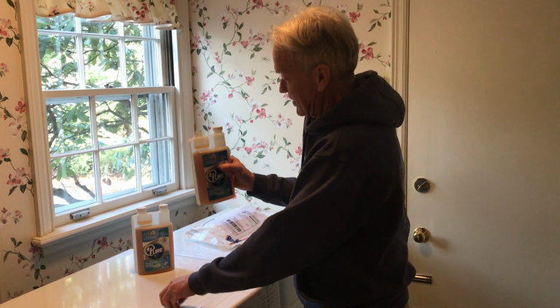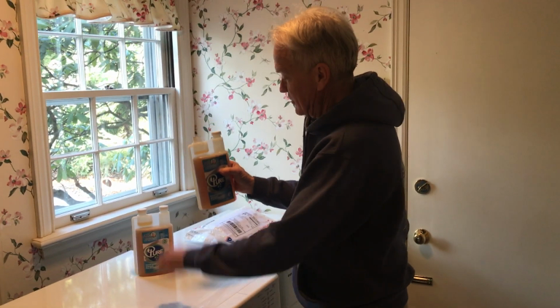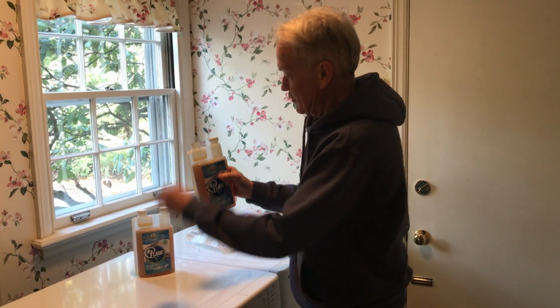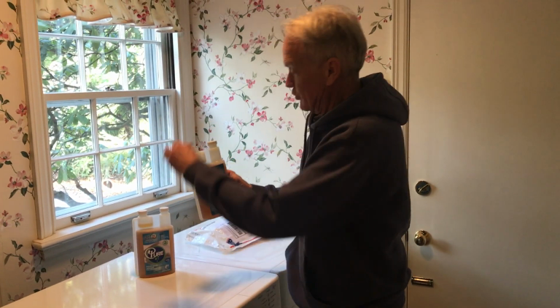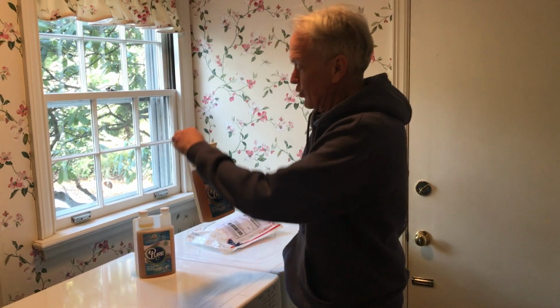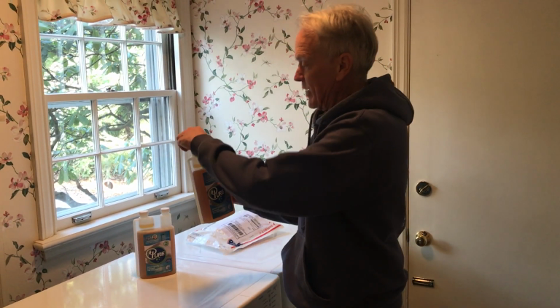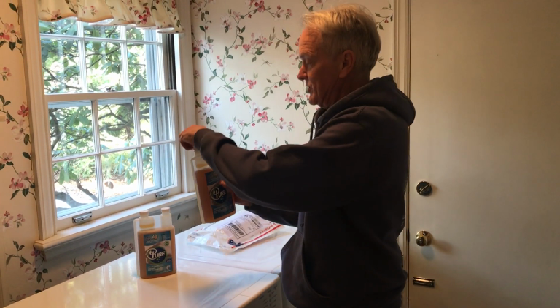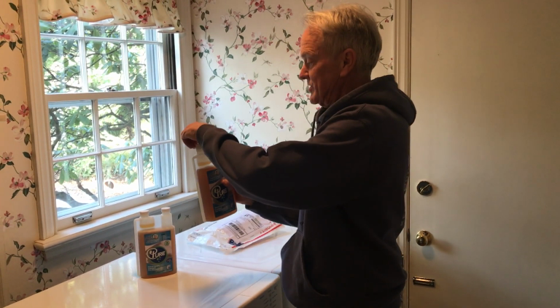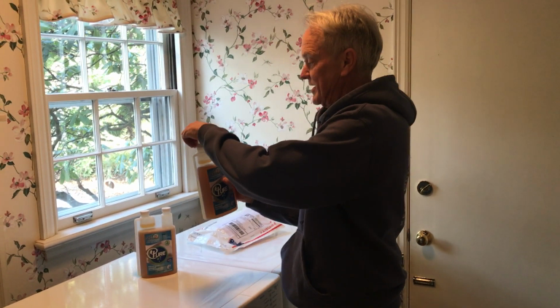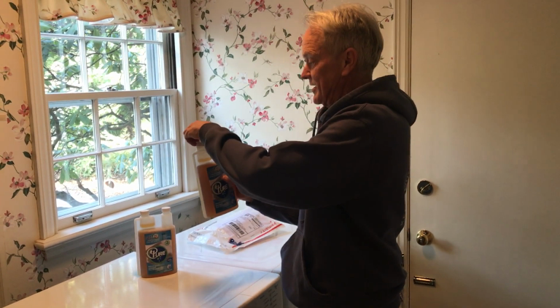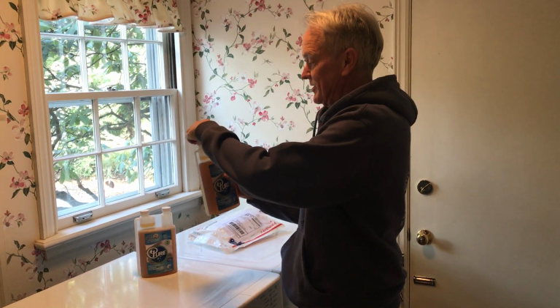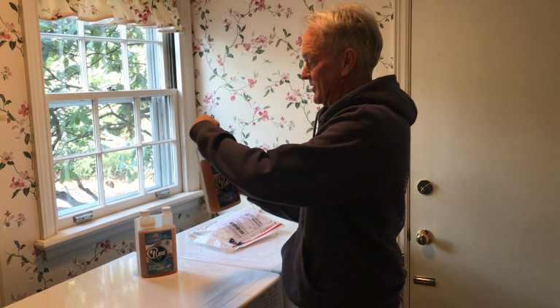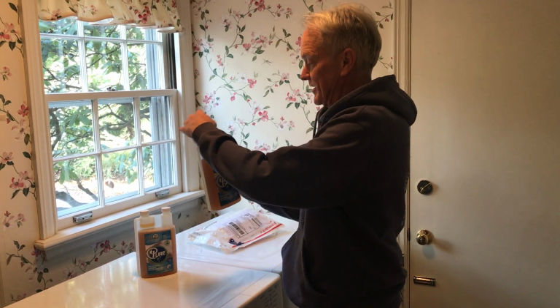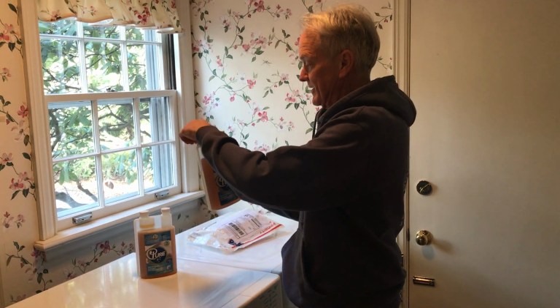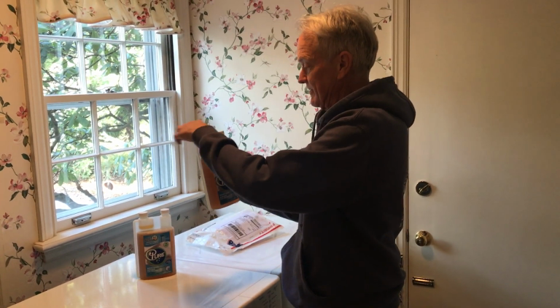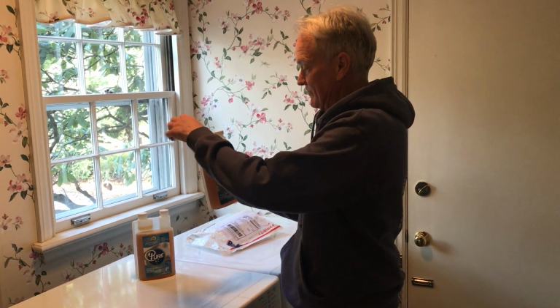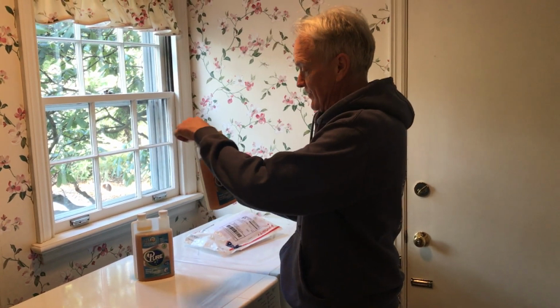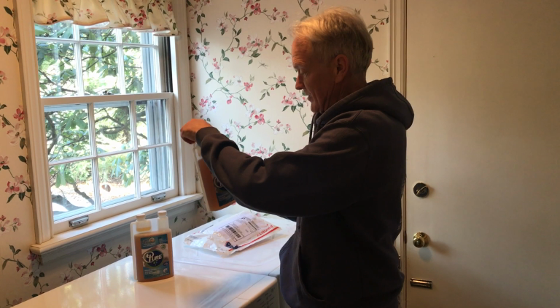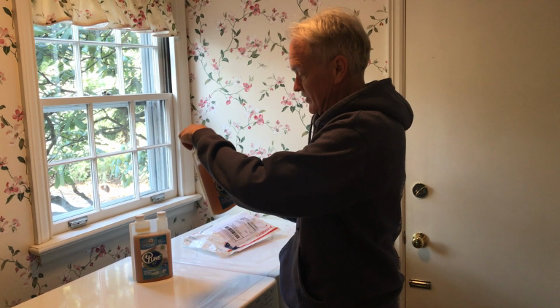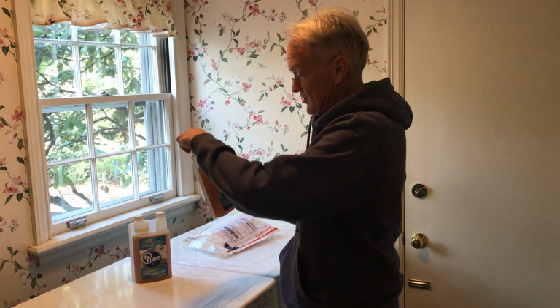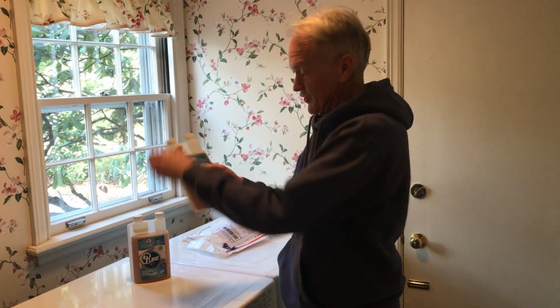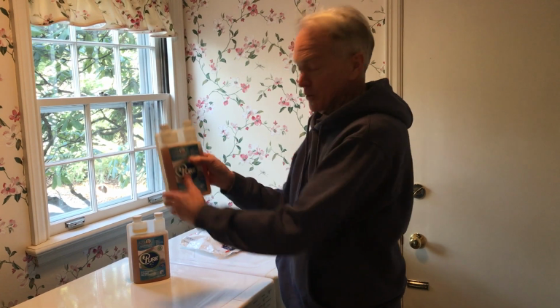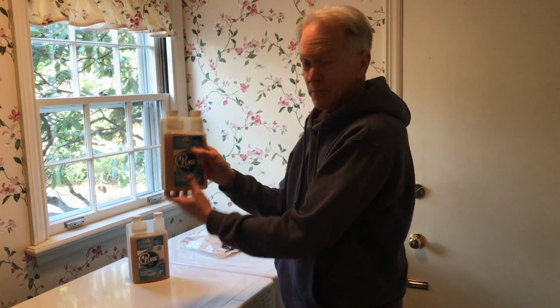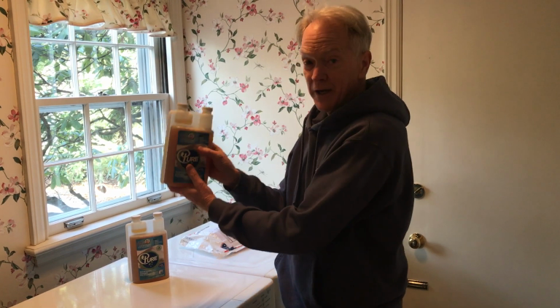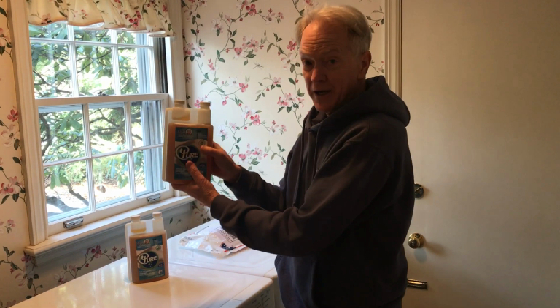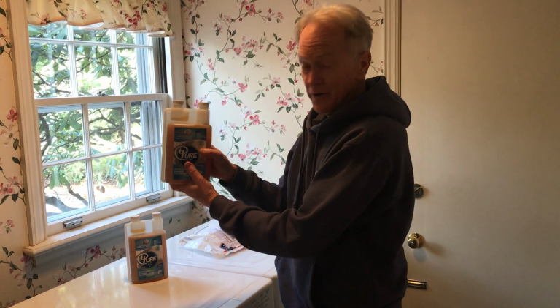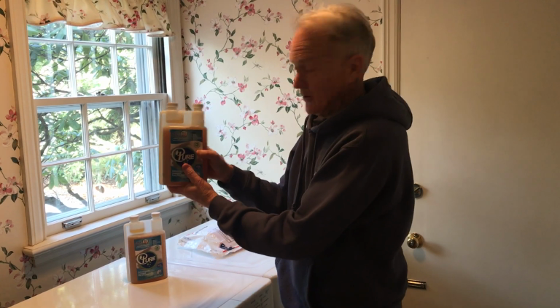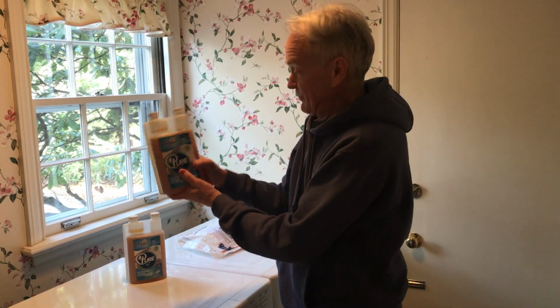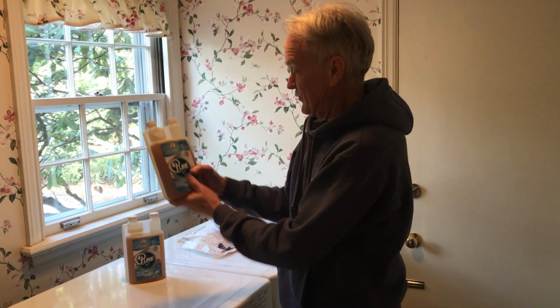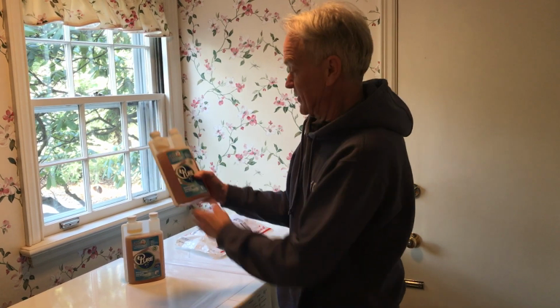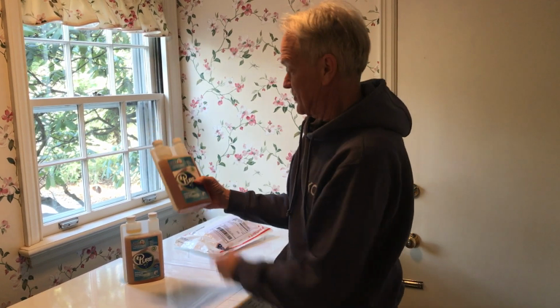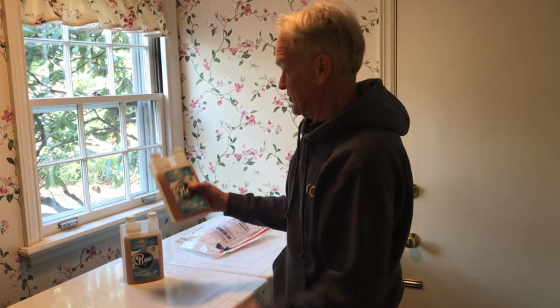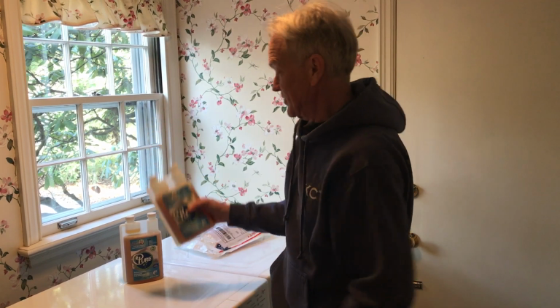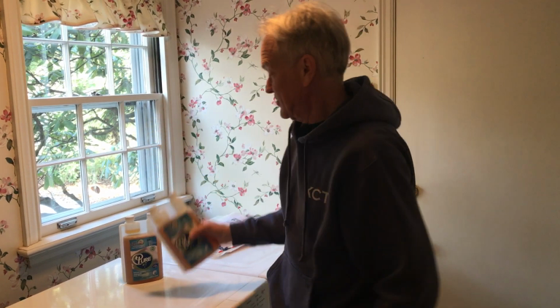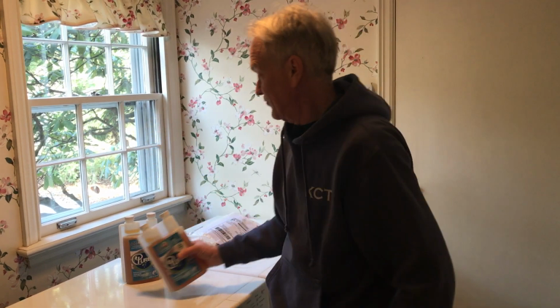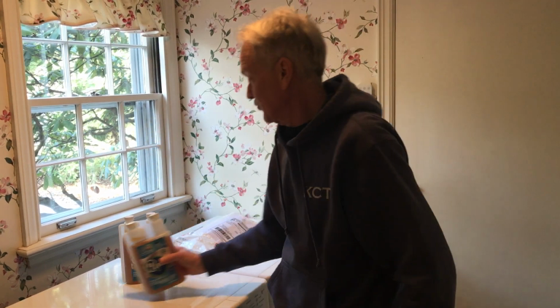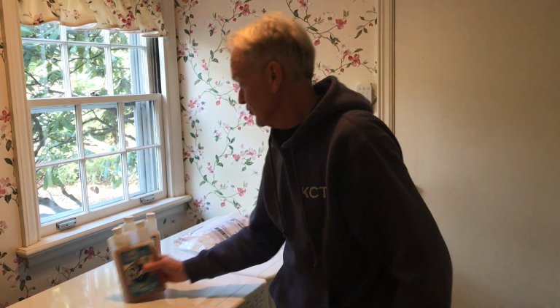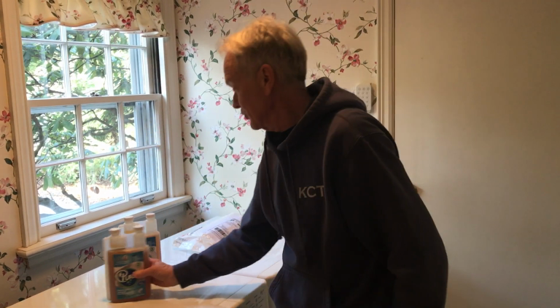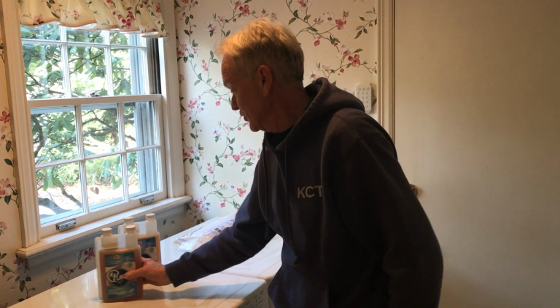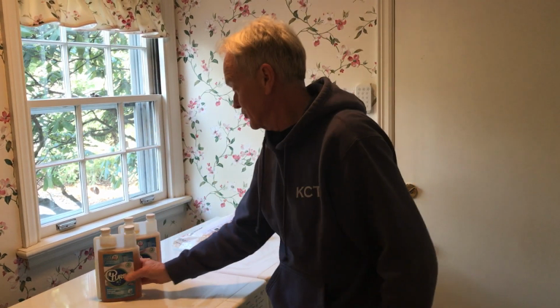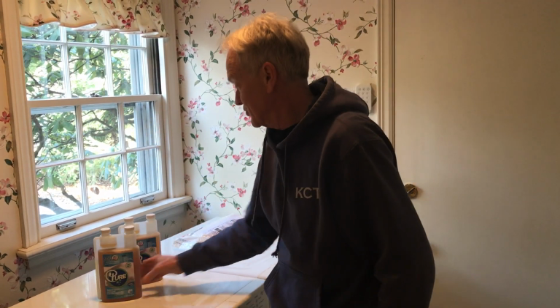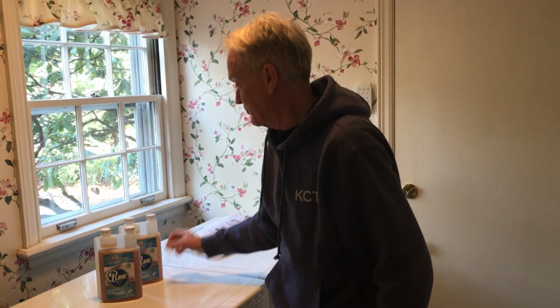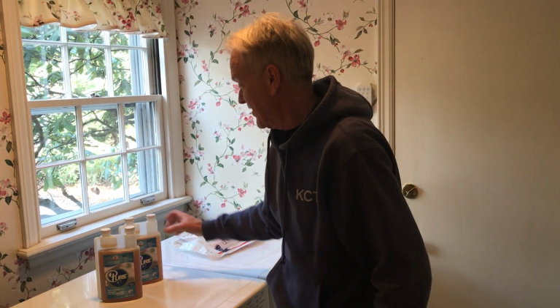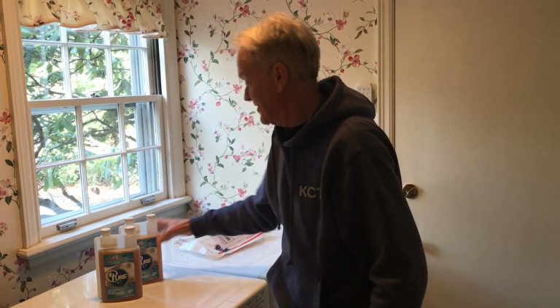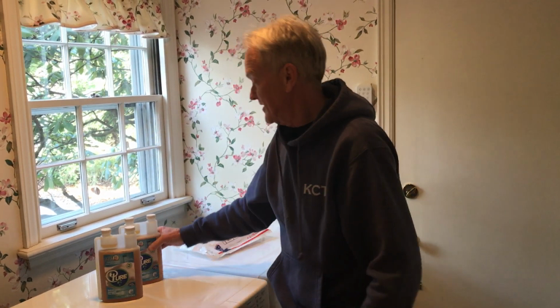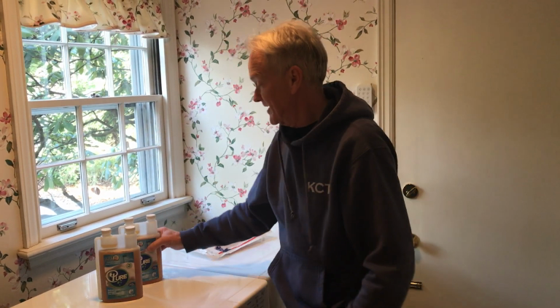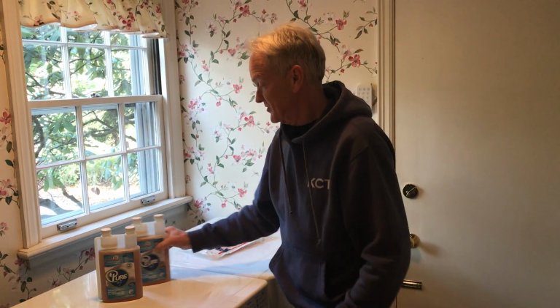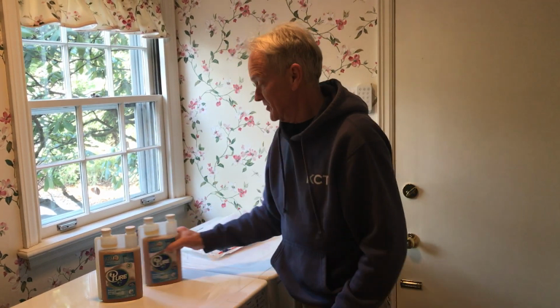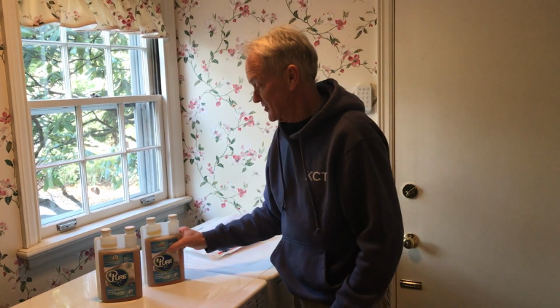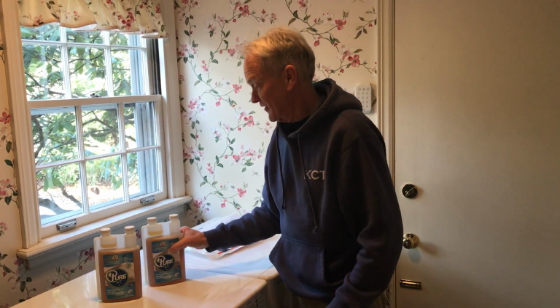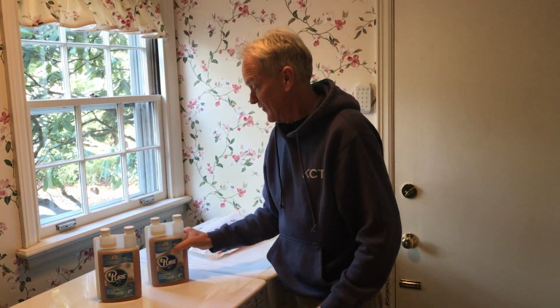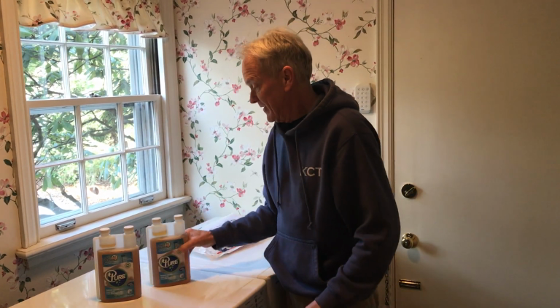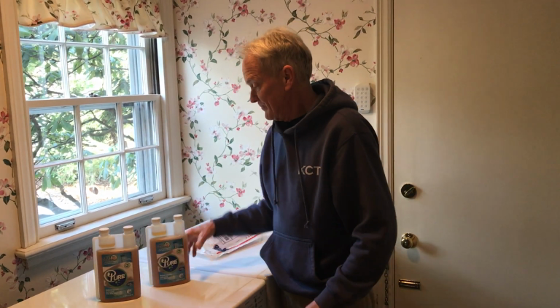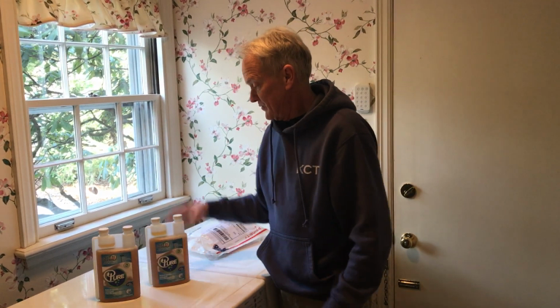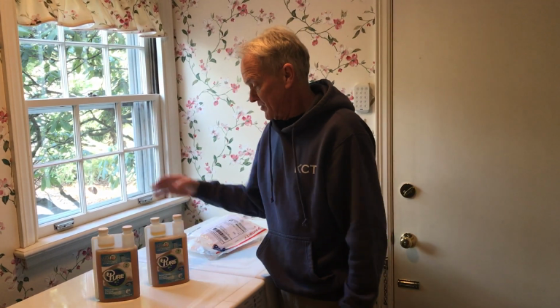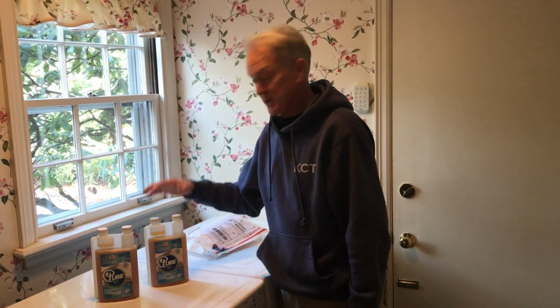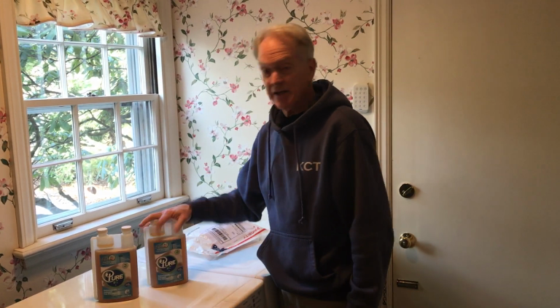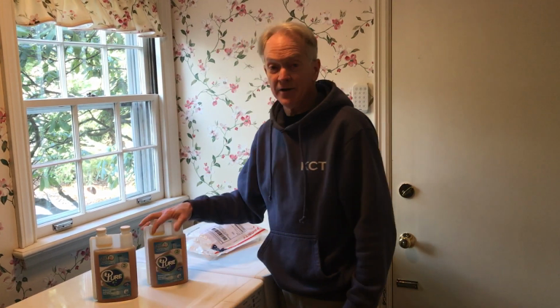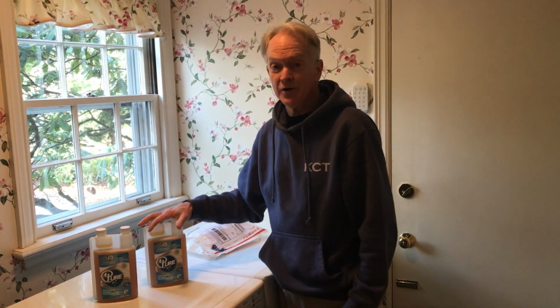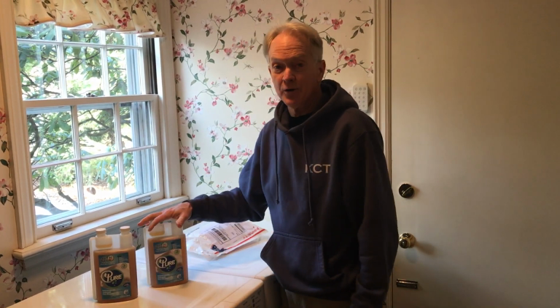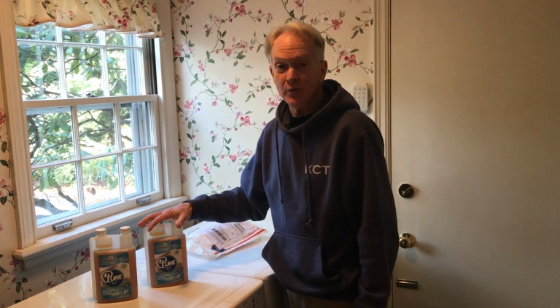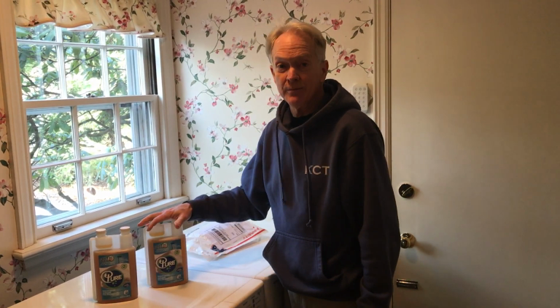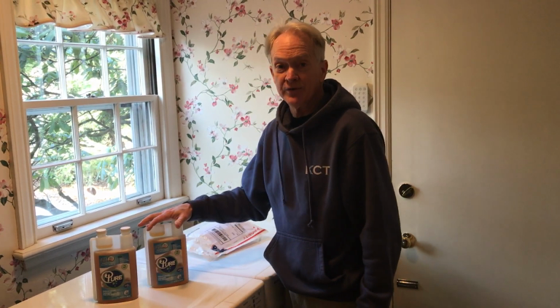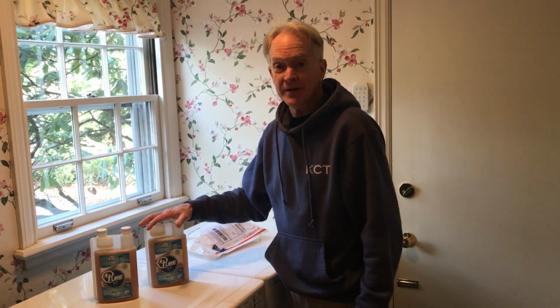You don't waste anything. This little bottle does 64 loads. It's fantastic stuff. Check it out on our website.